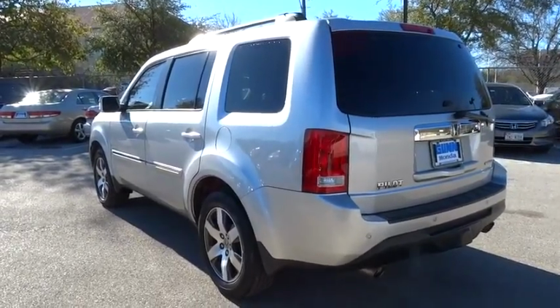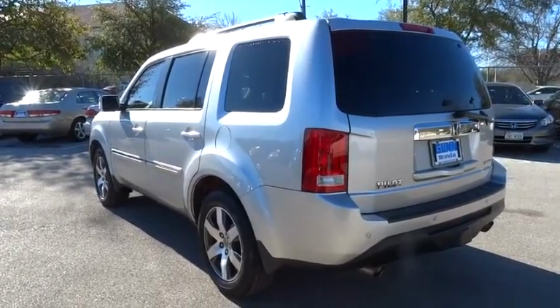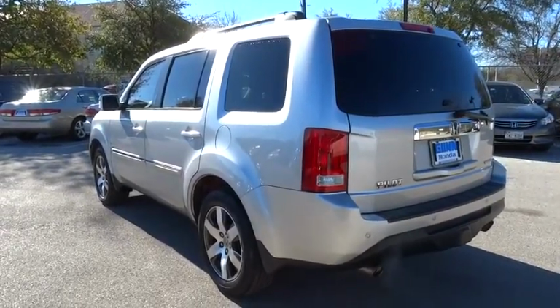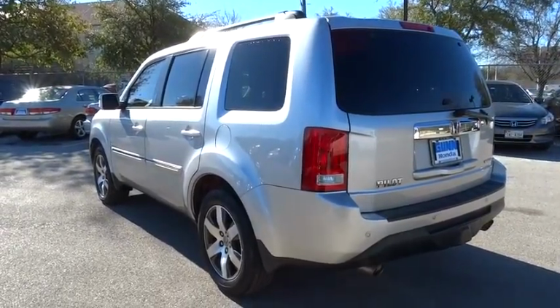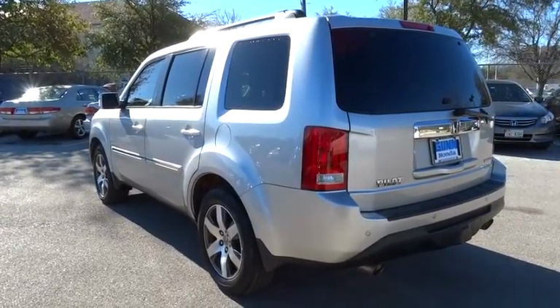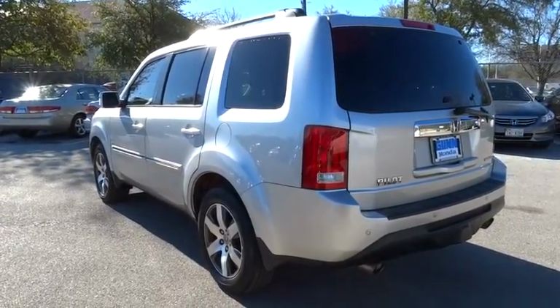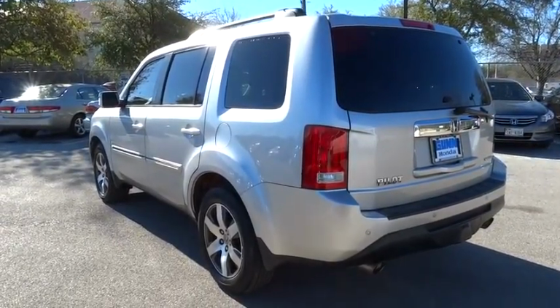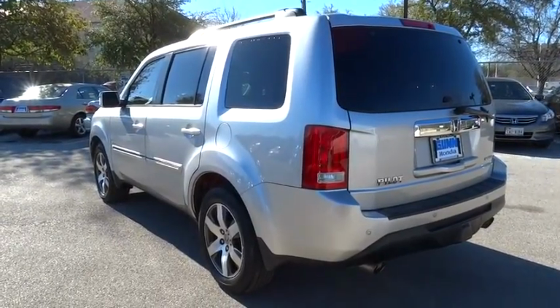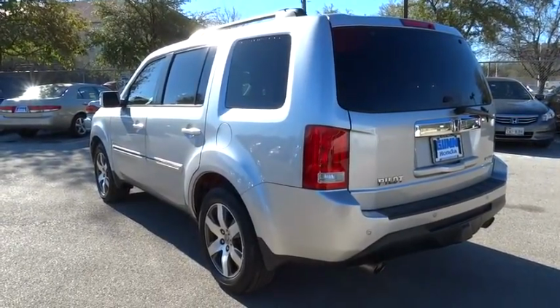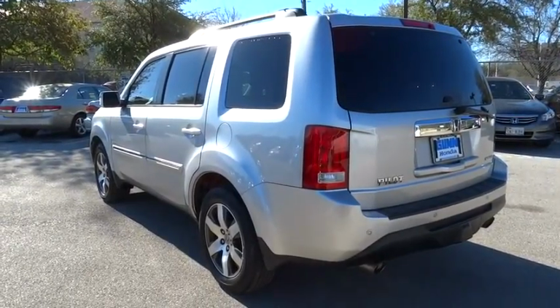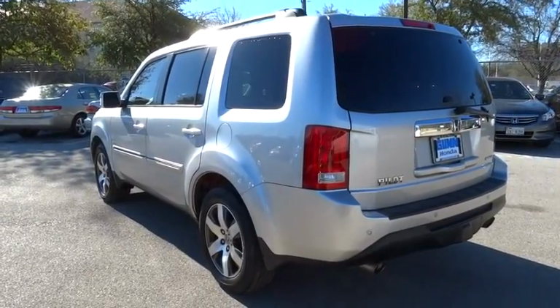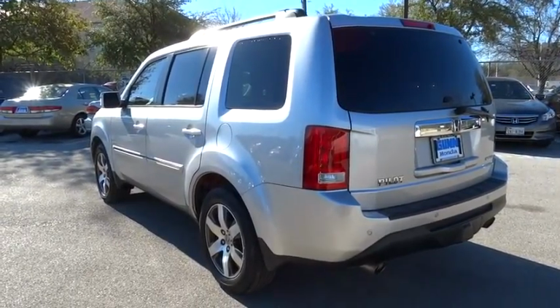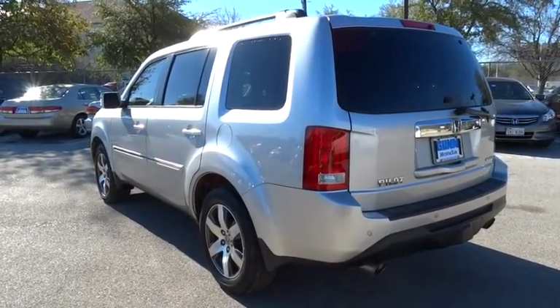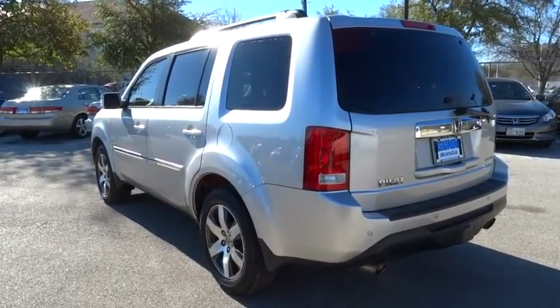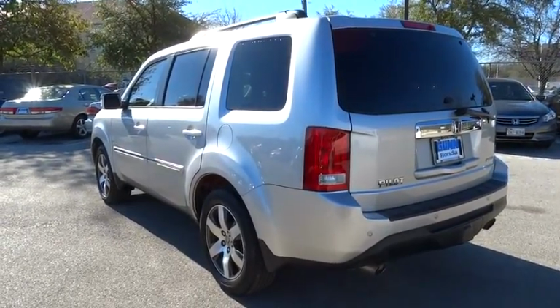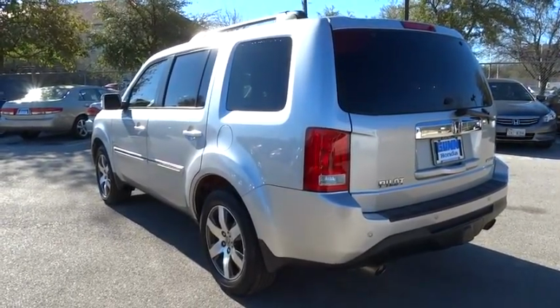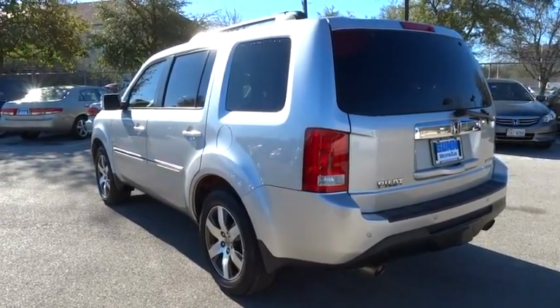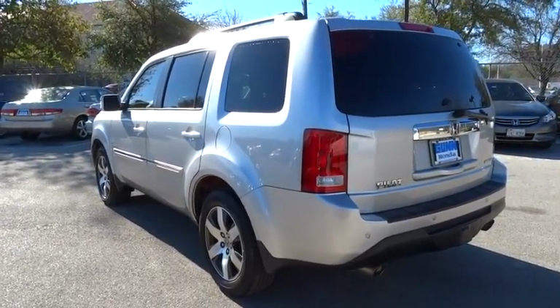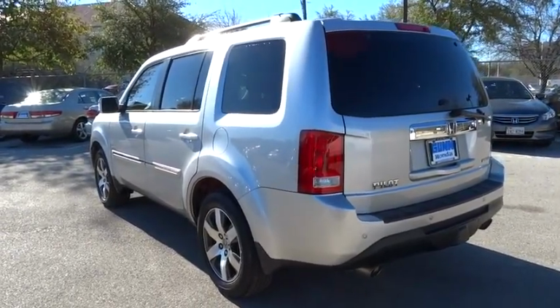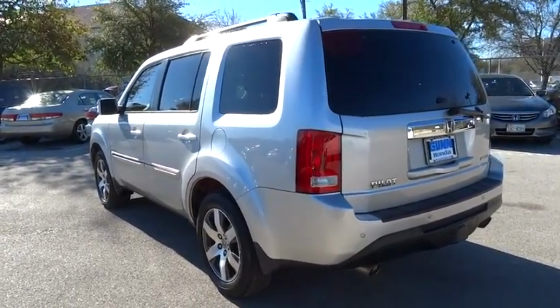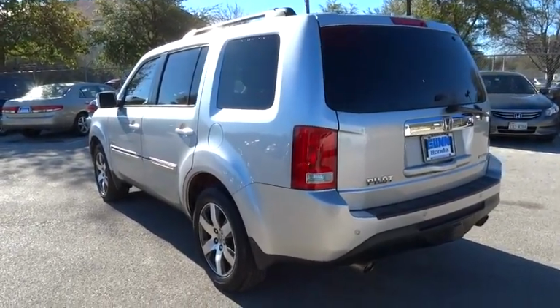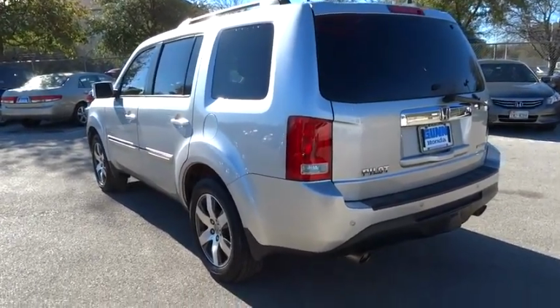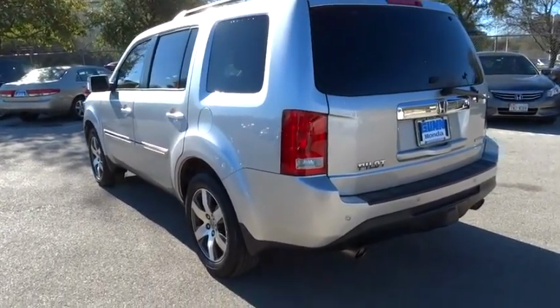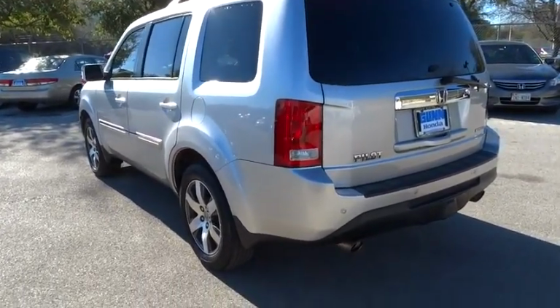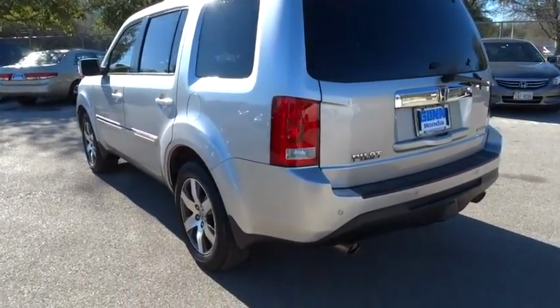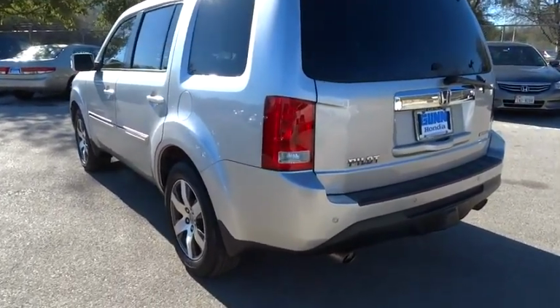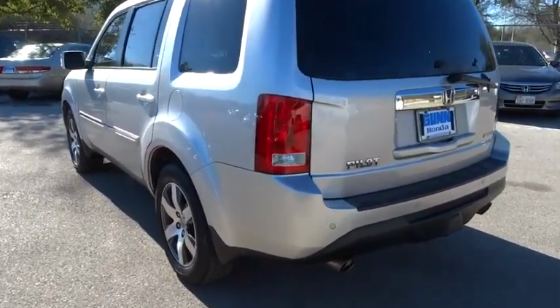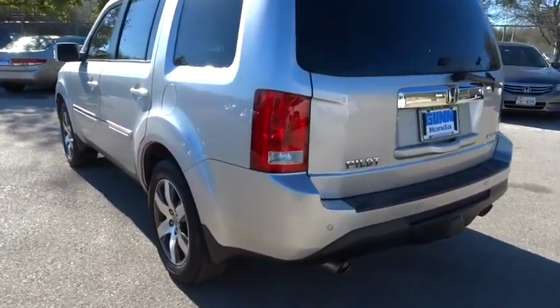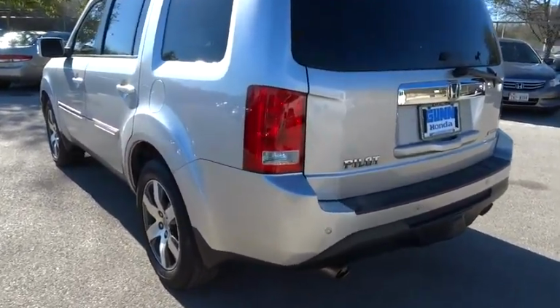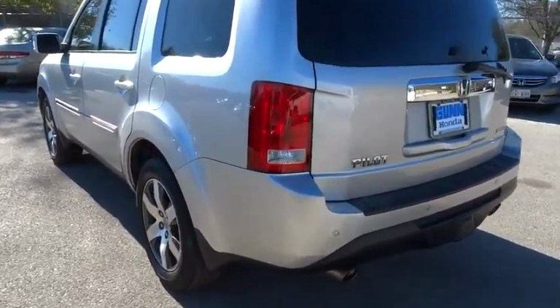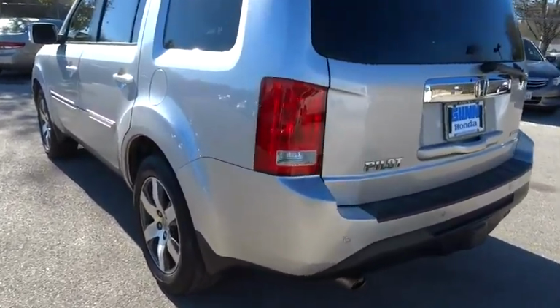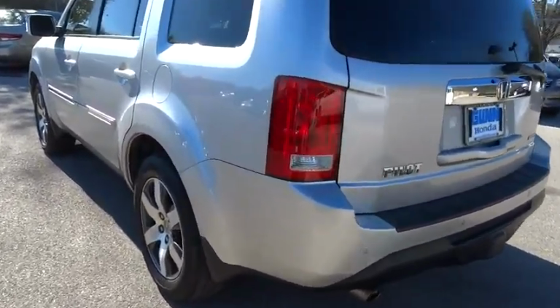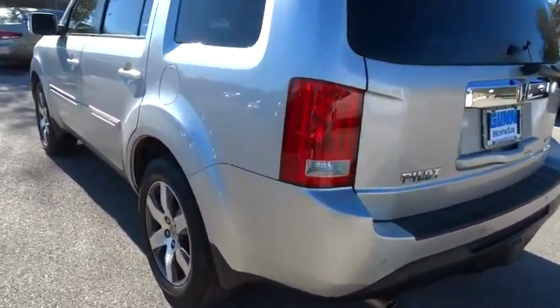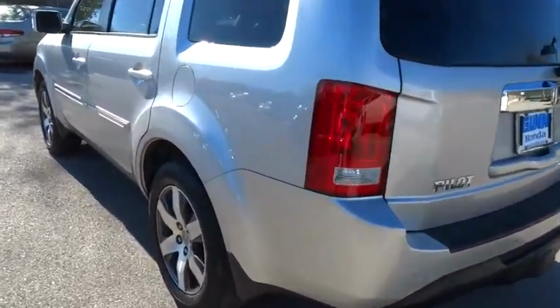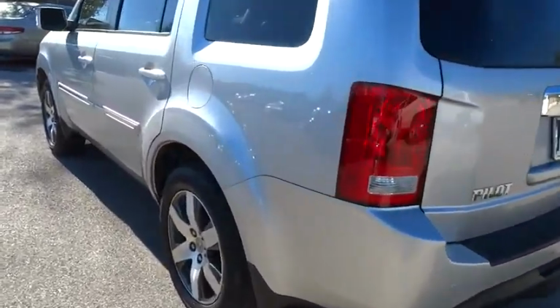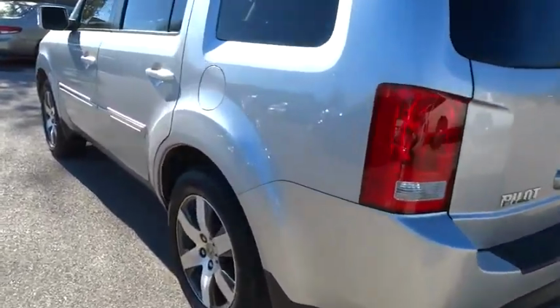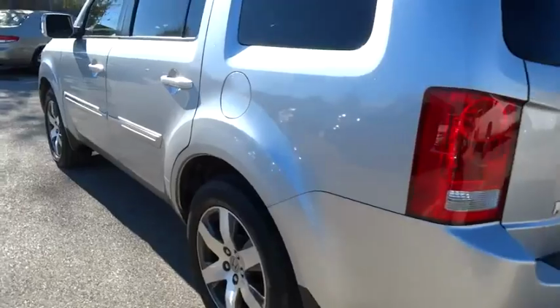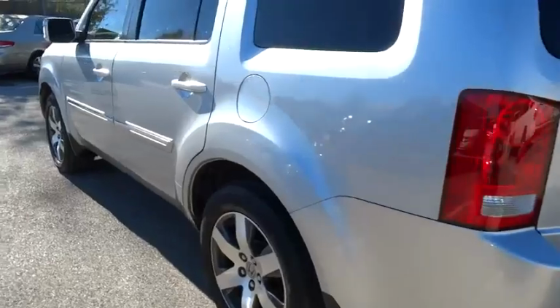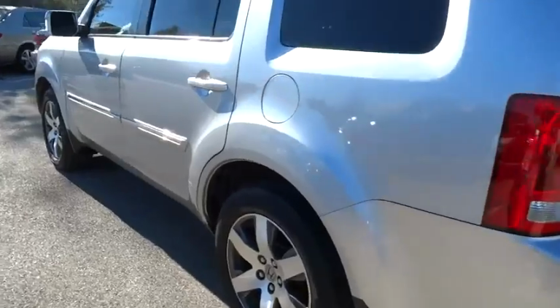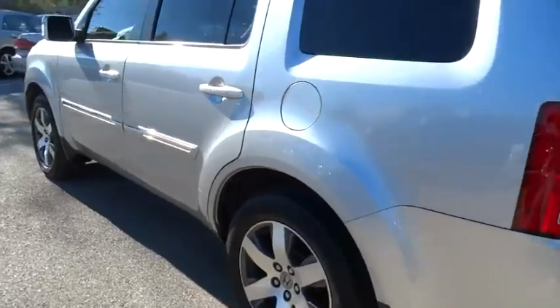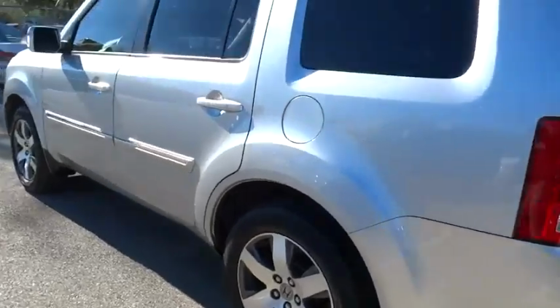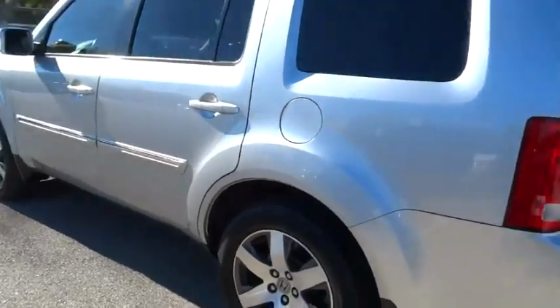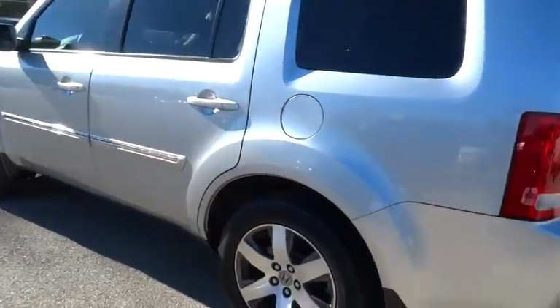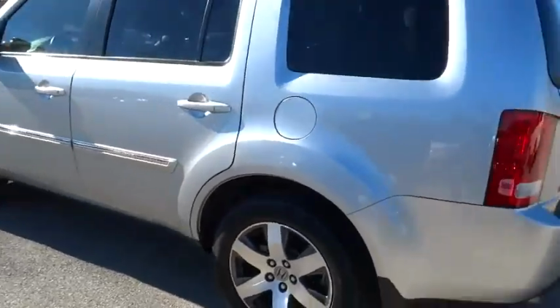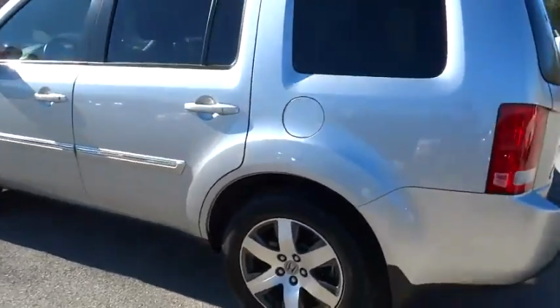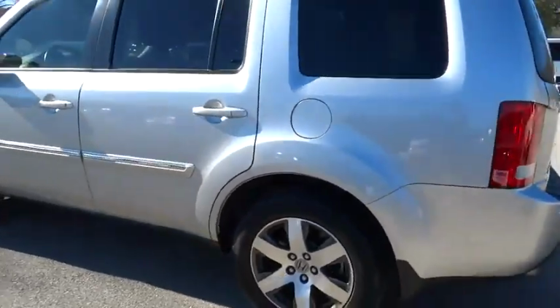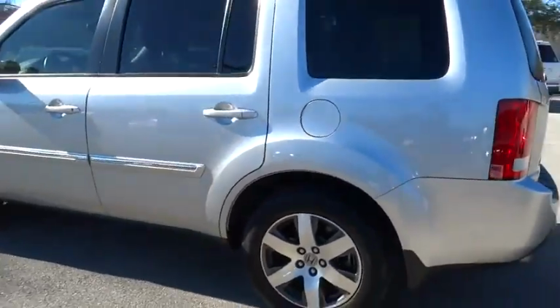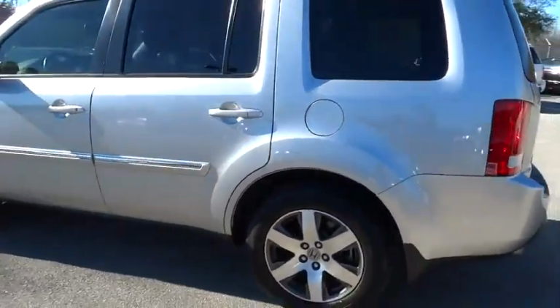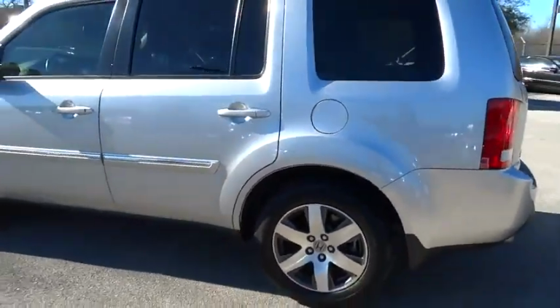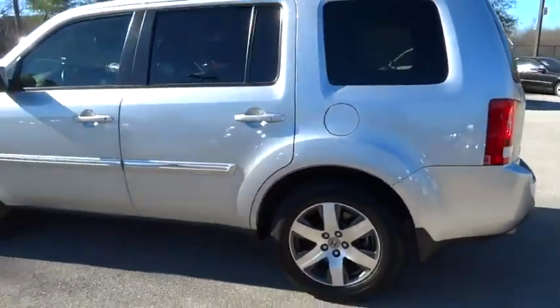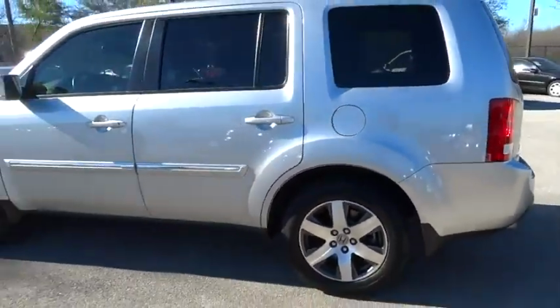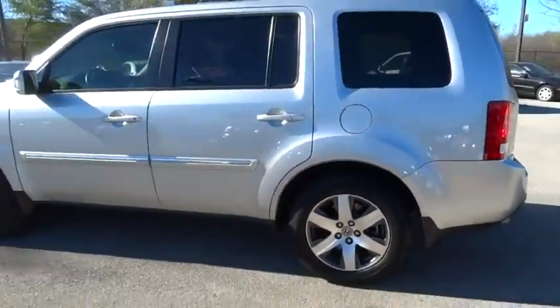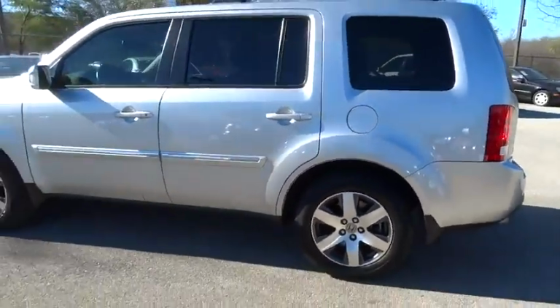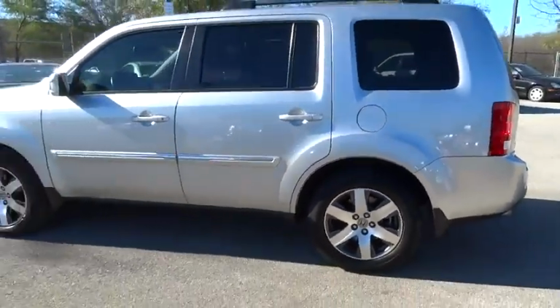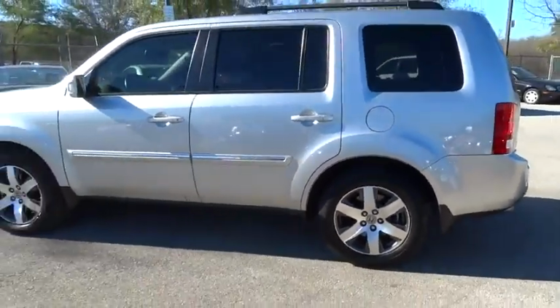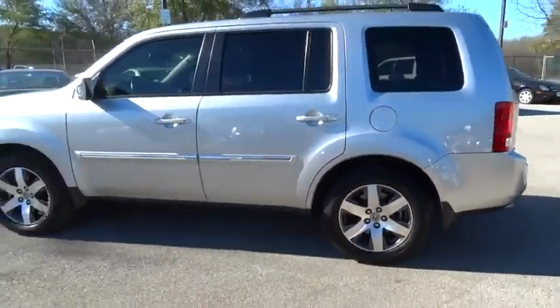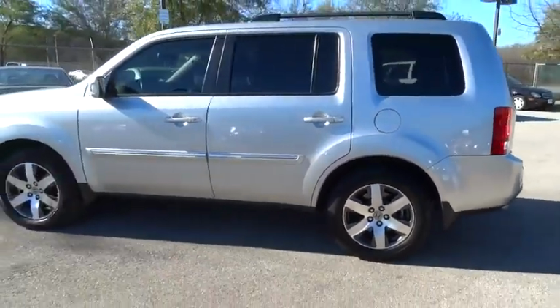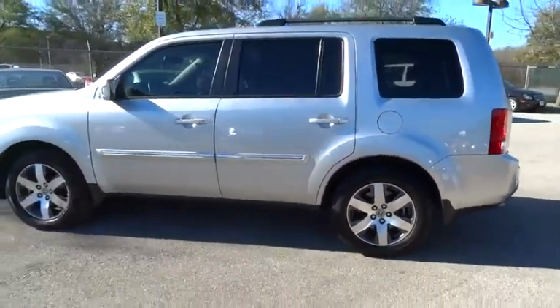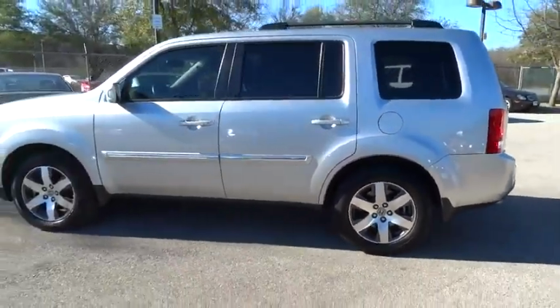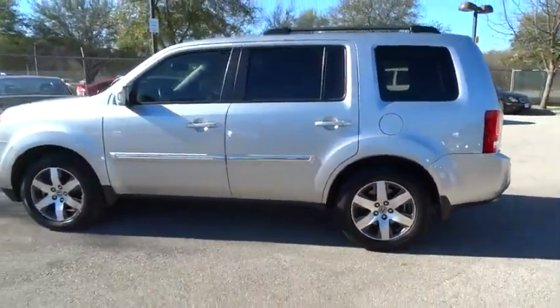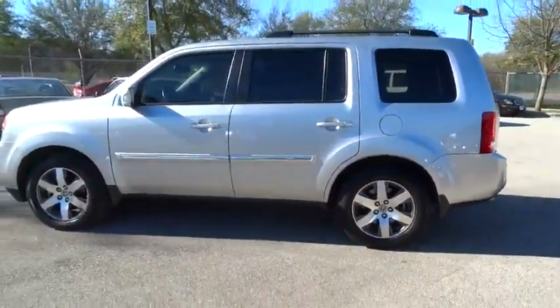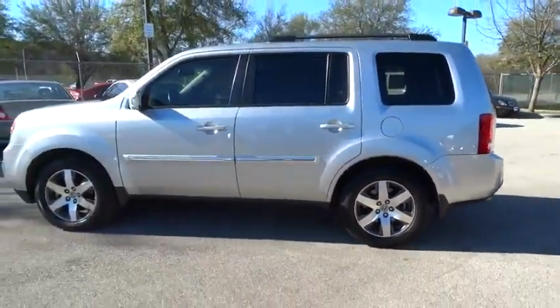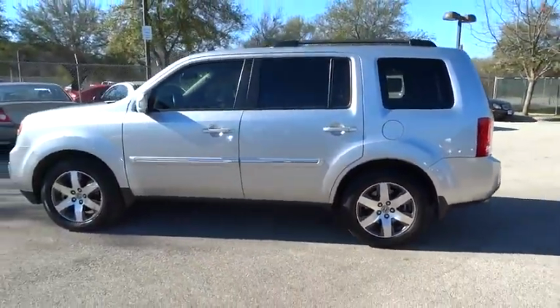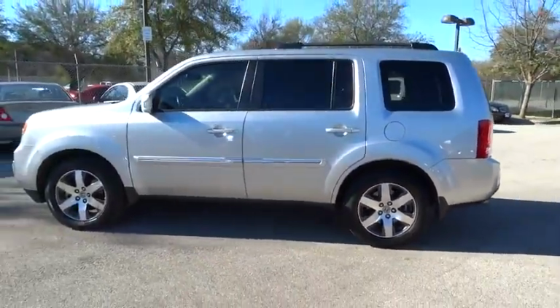This vehicle has less than 65,000 miles. Here are some of this vehicle's great options: Power liftgate.